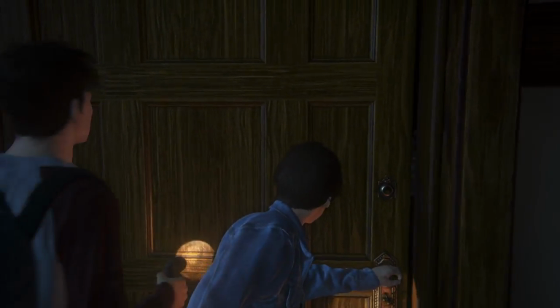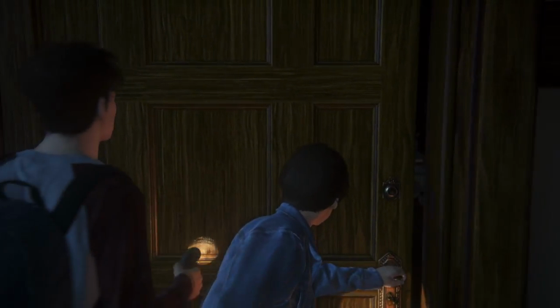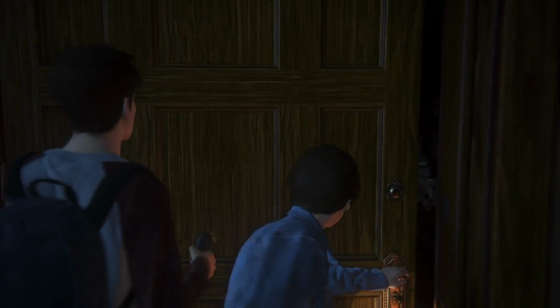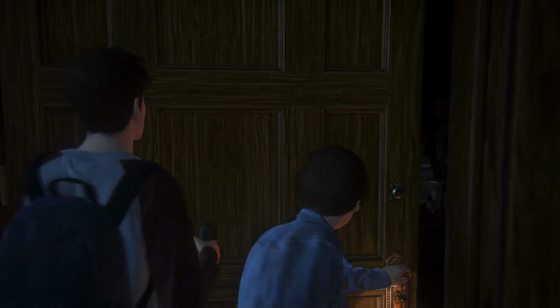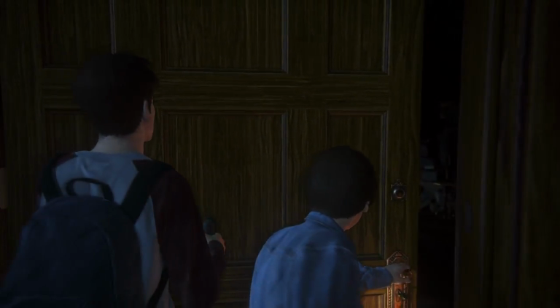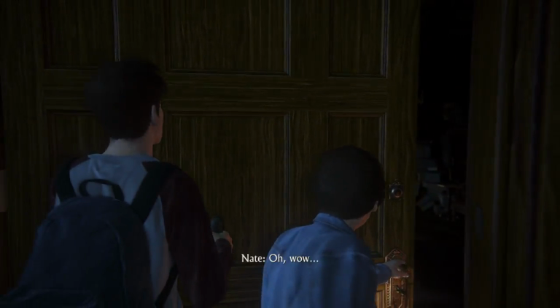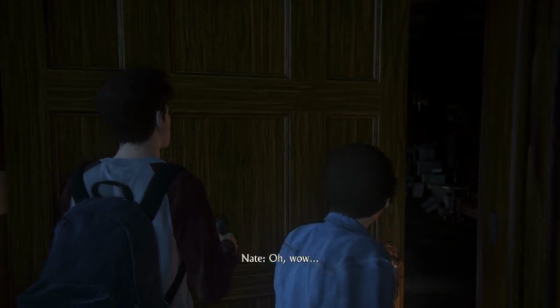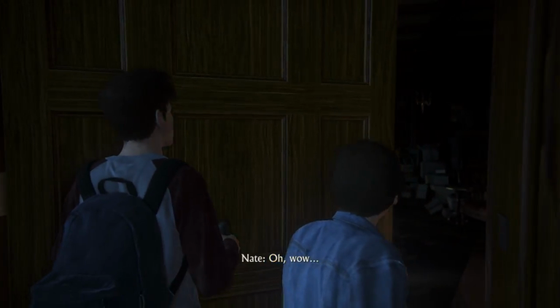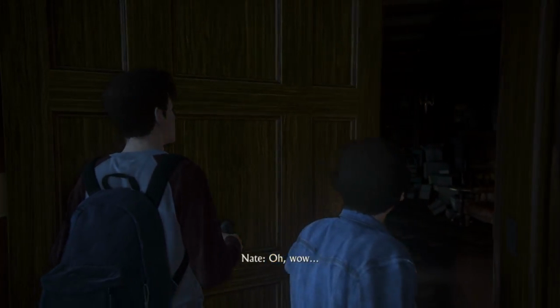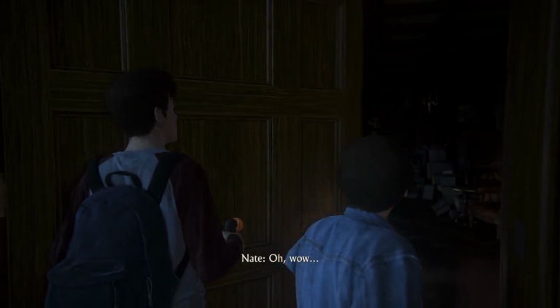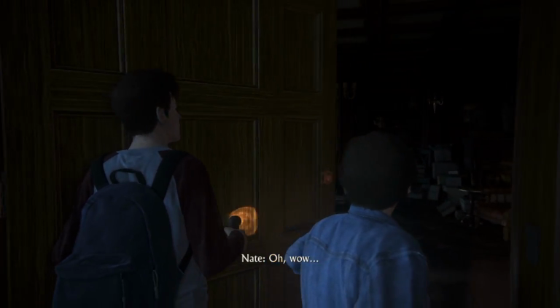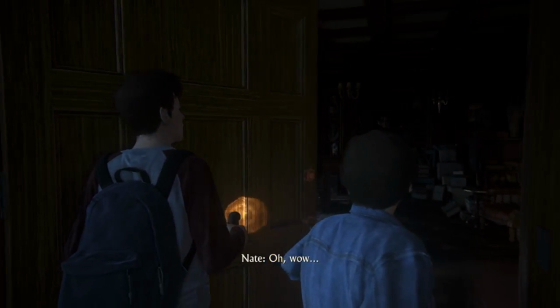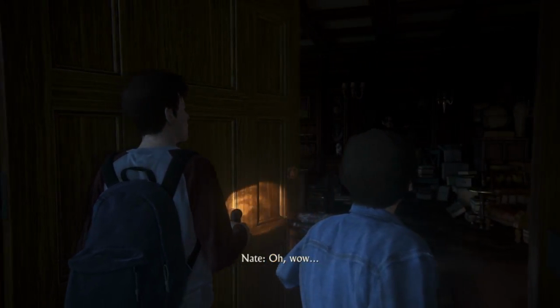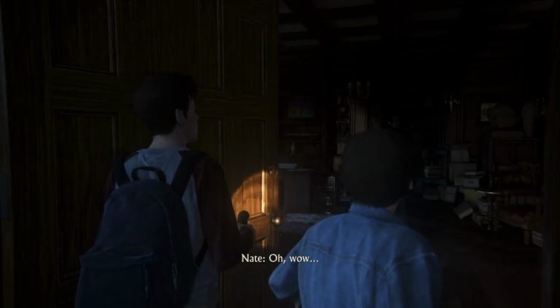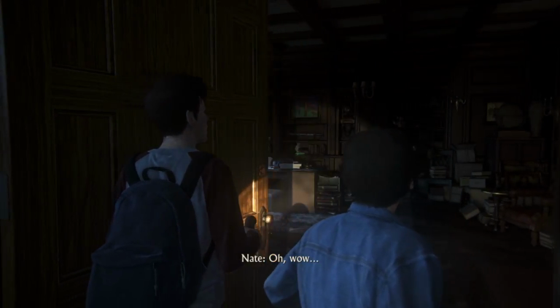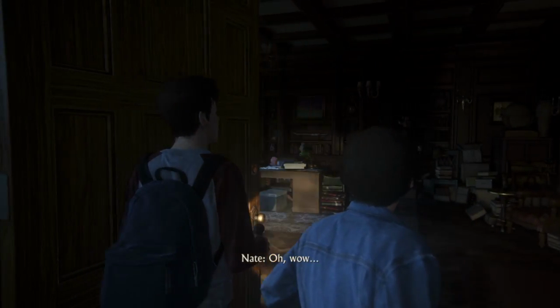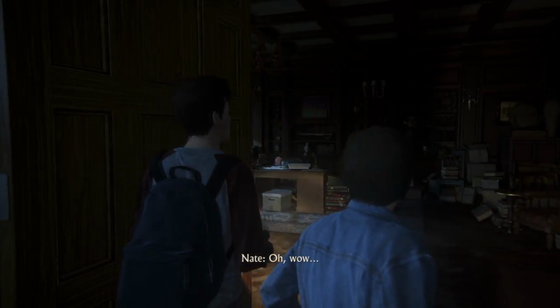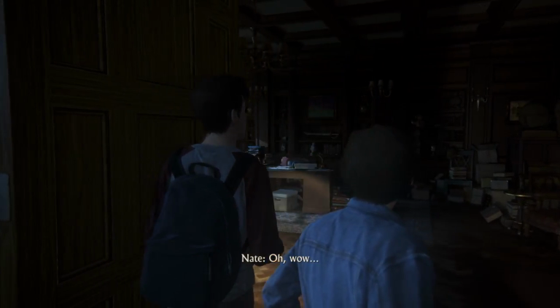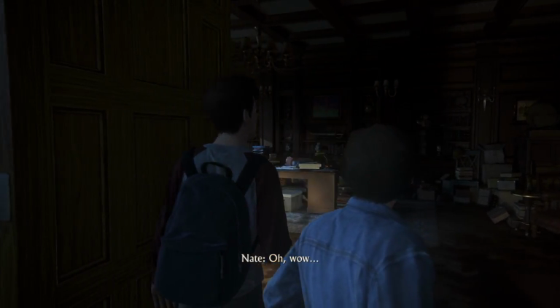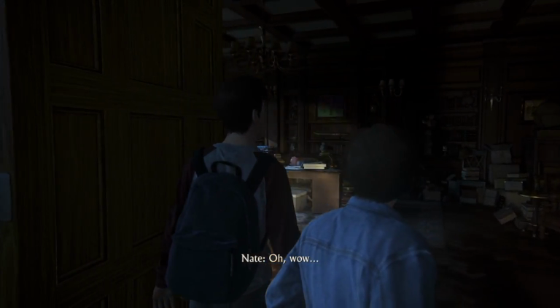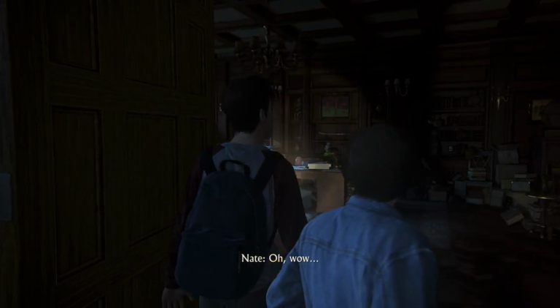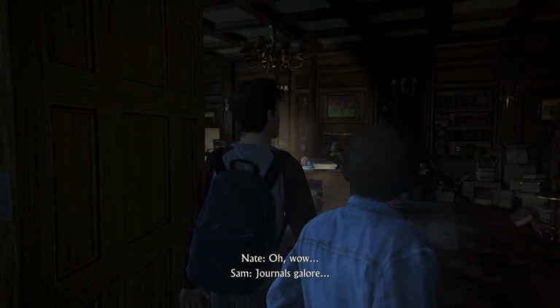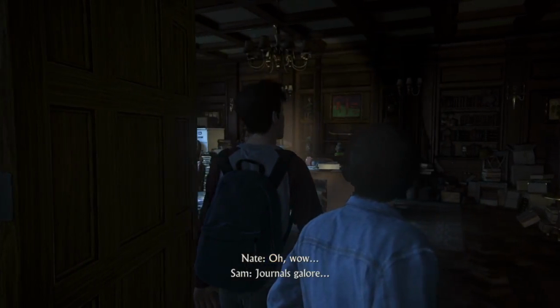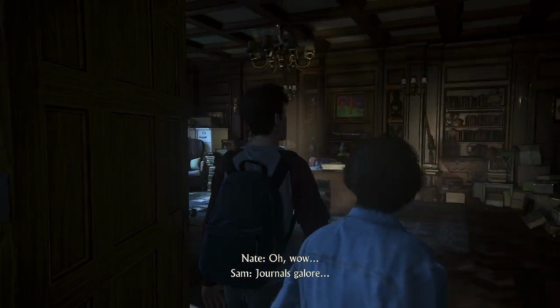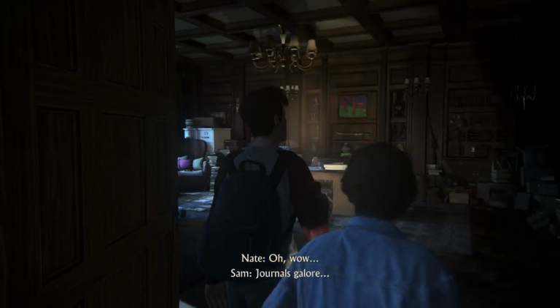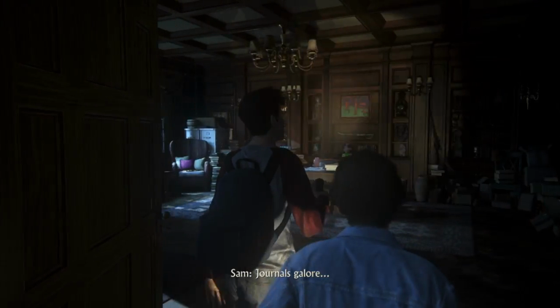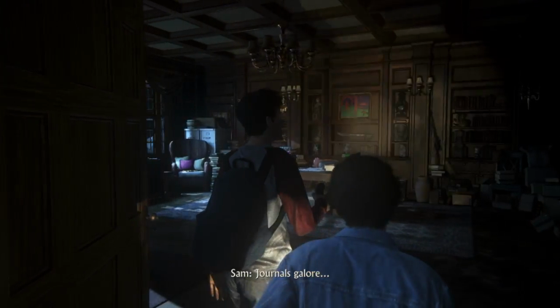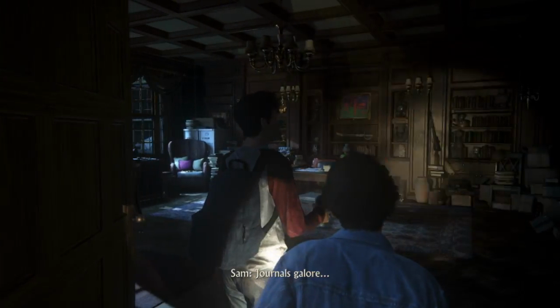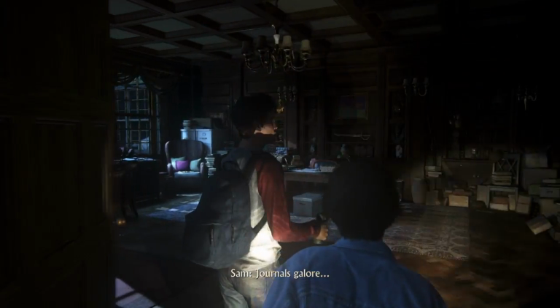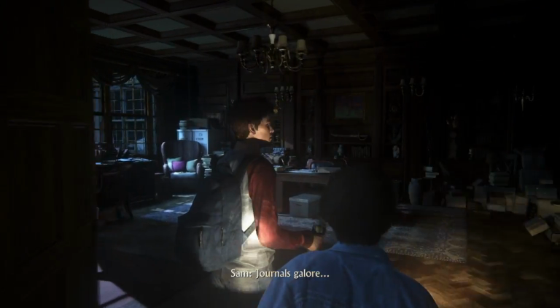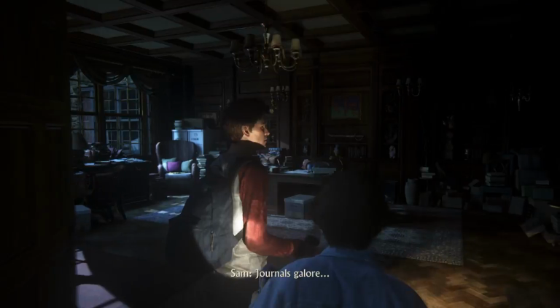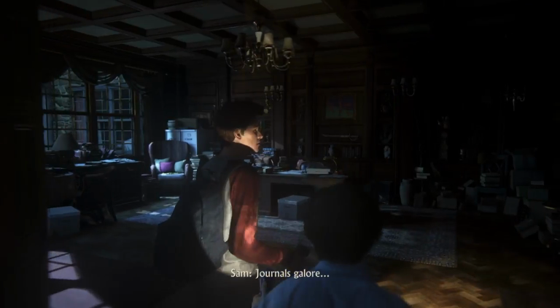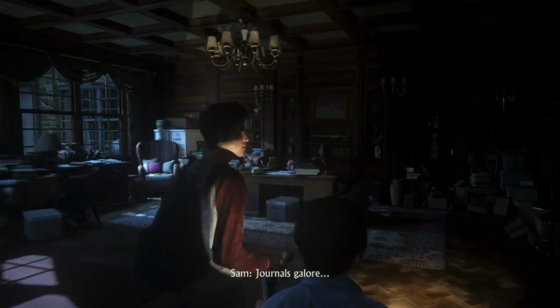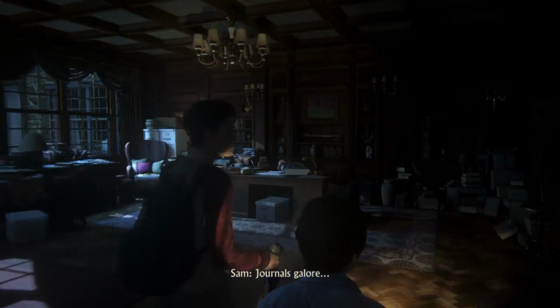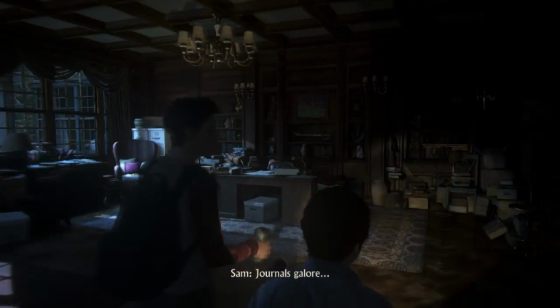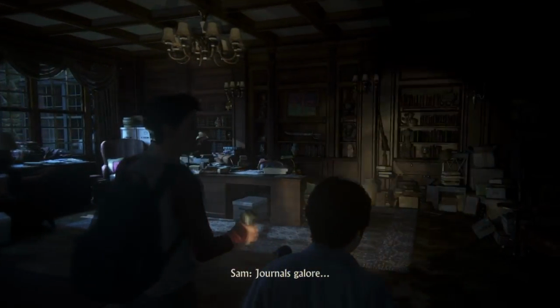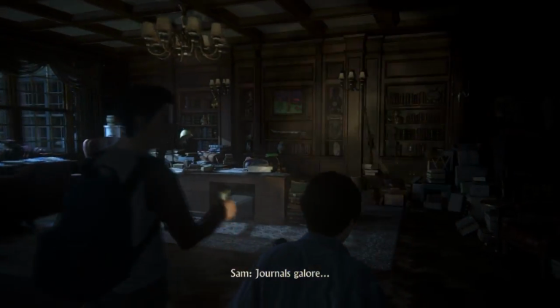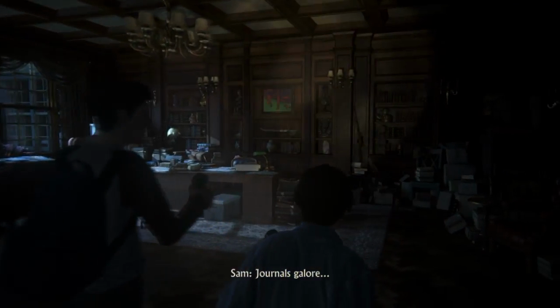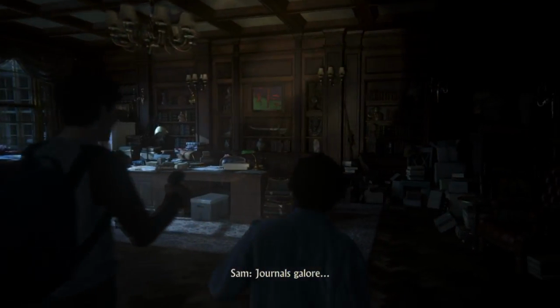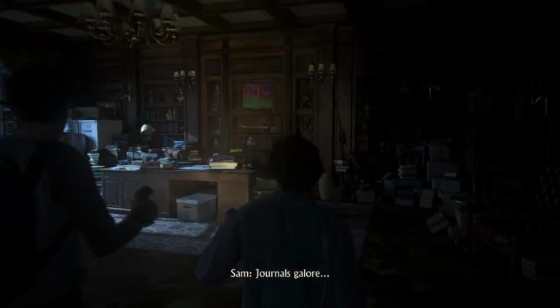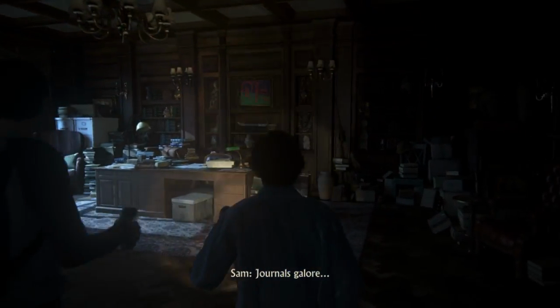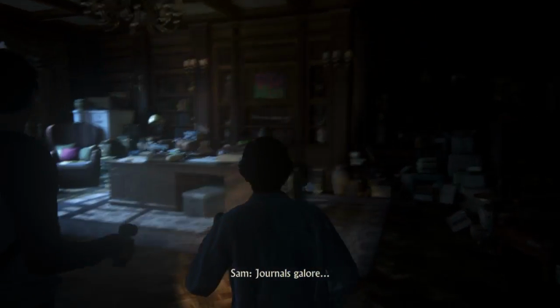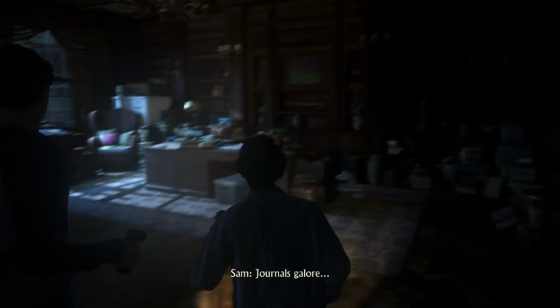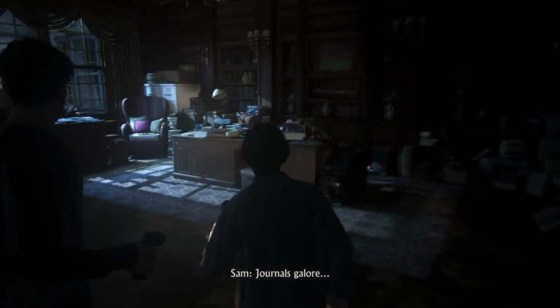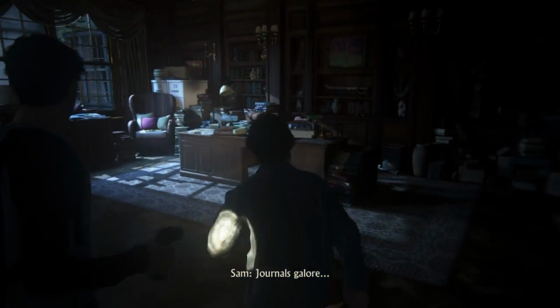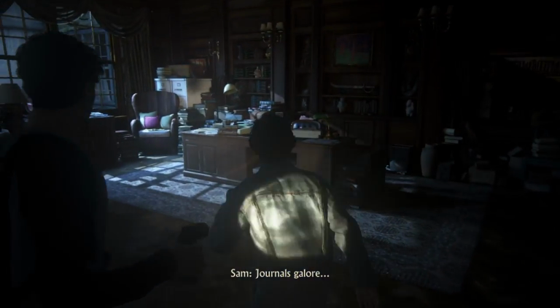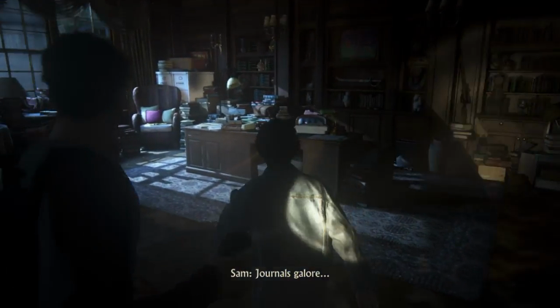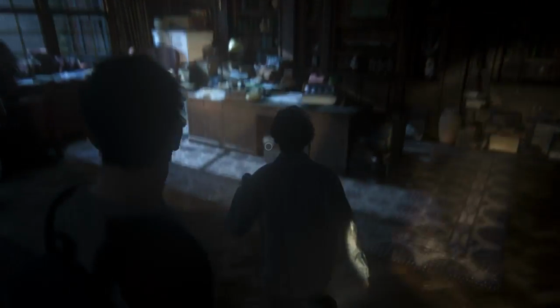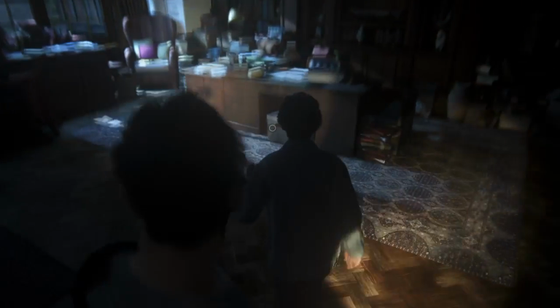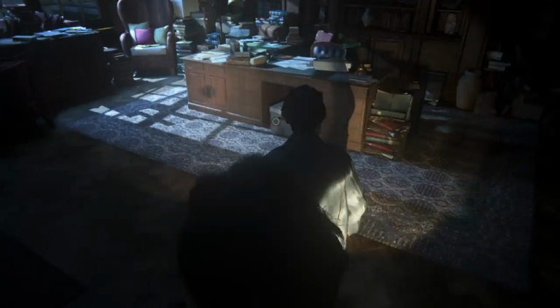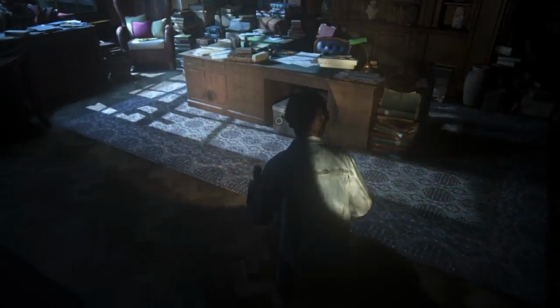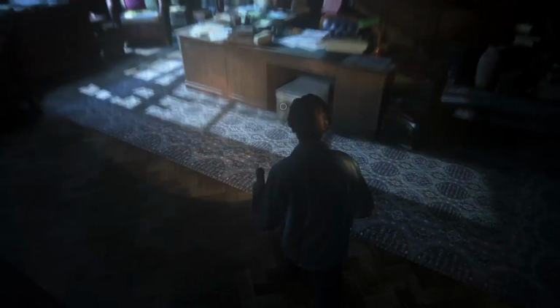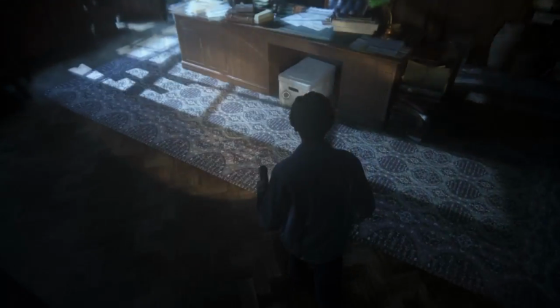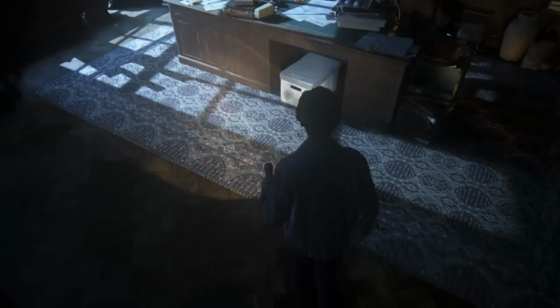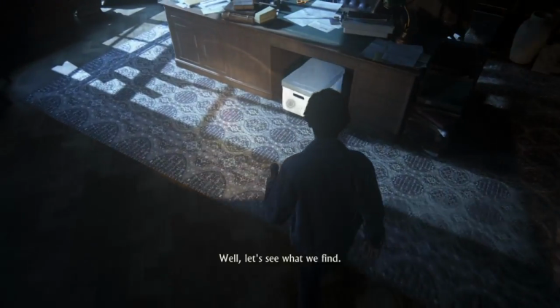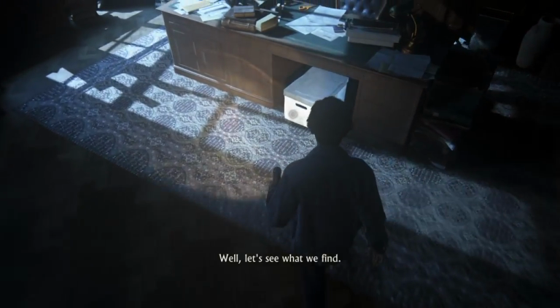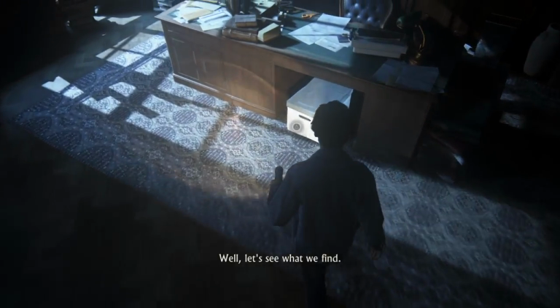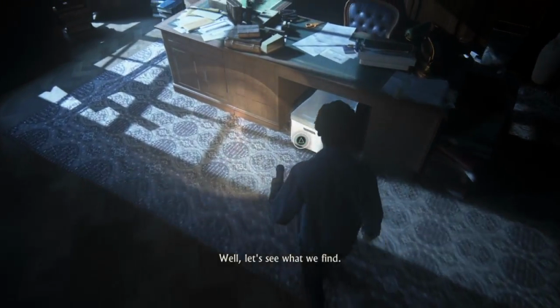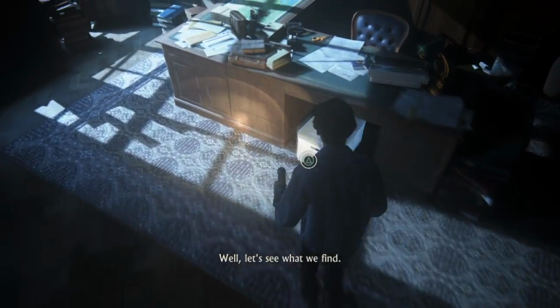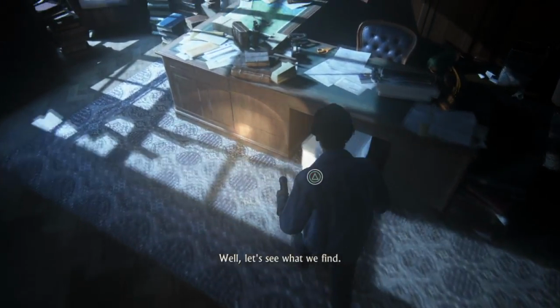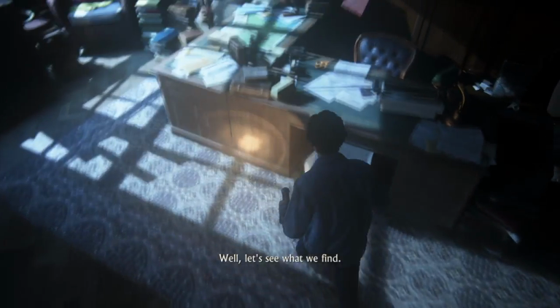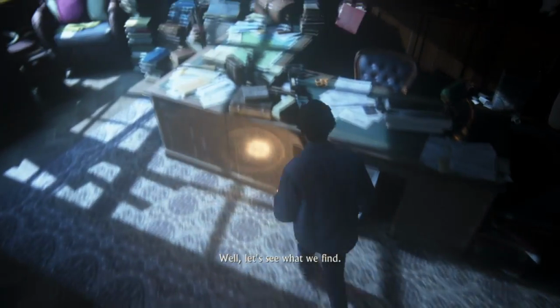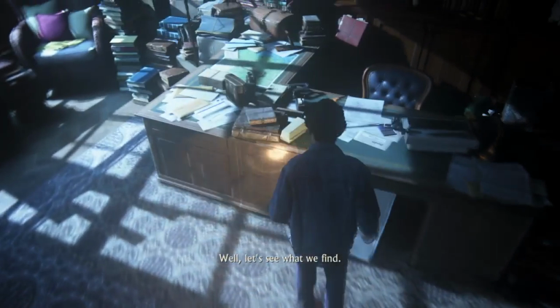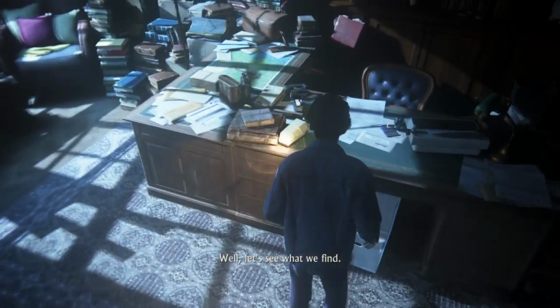So, anything? I didn't see any journals. All right, we still got the other locked door, so come on. Oh wow — journals galore. Well, let's see what we find.